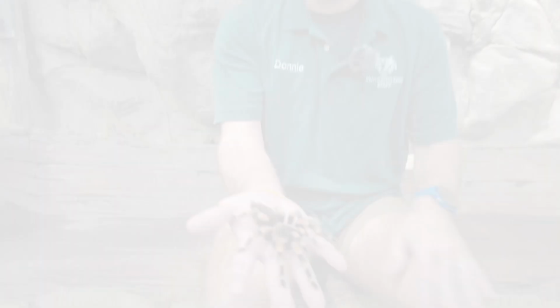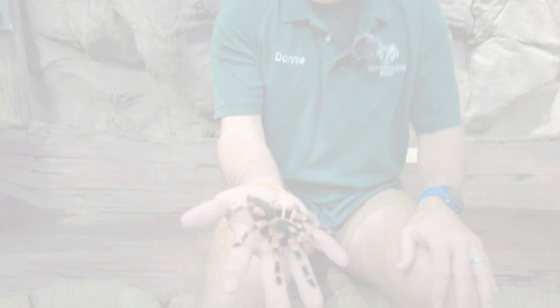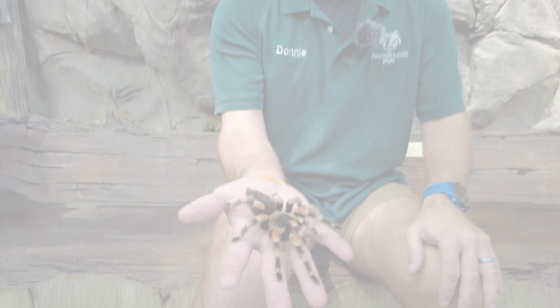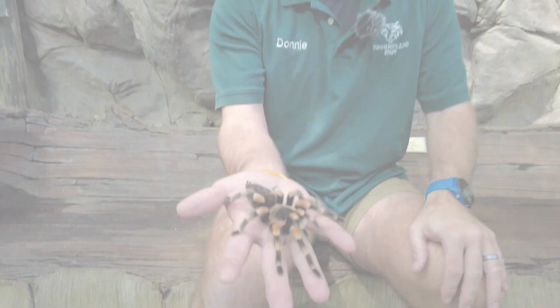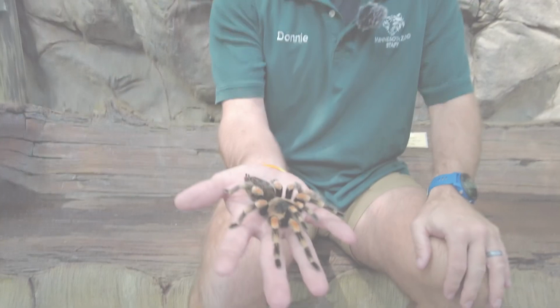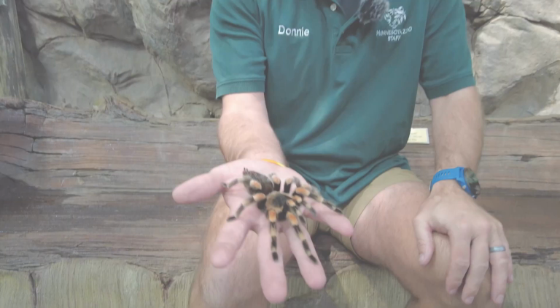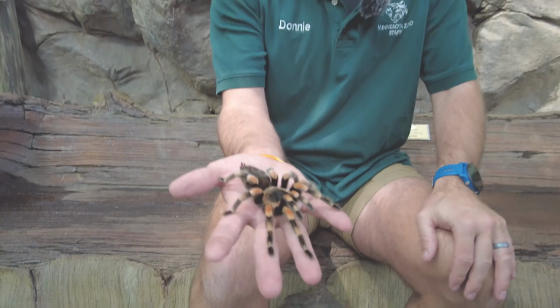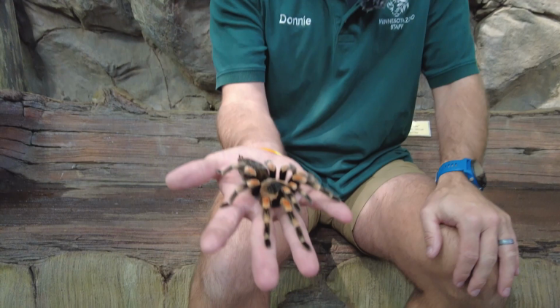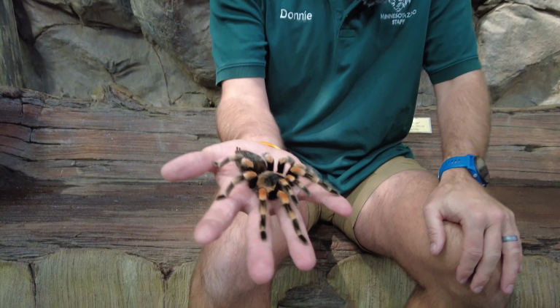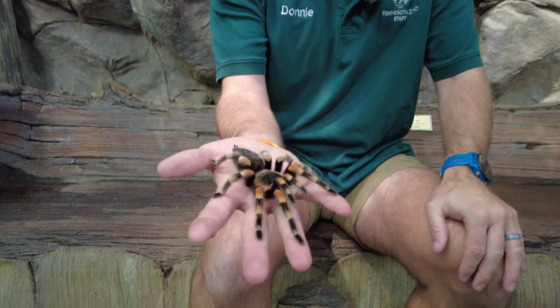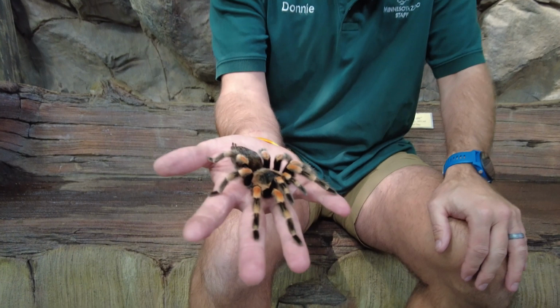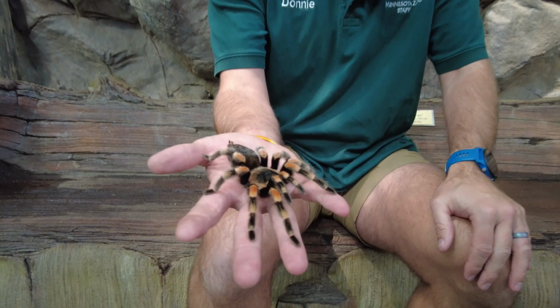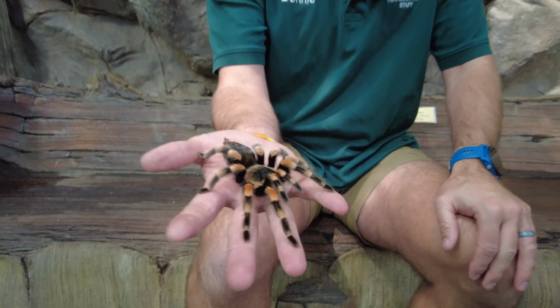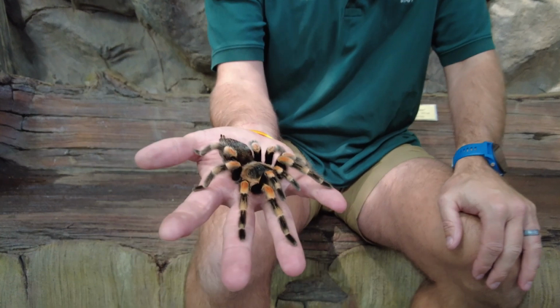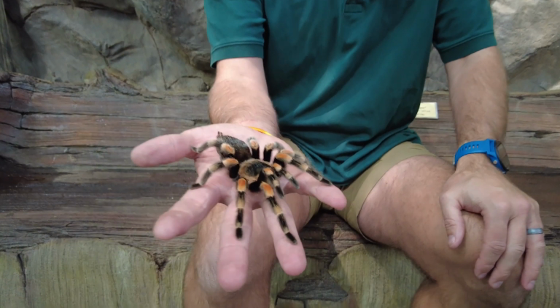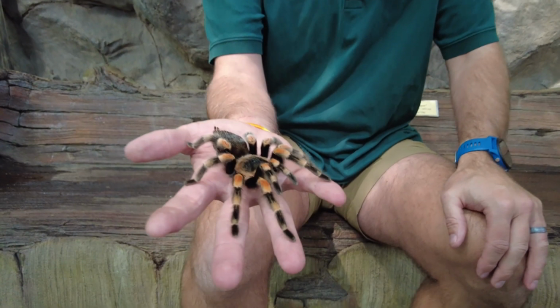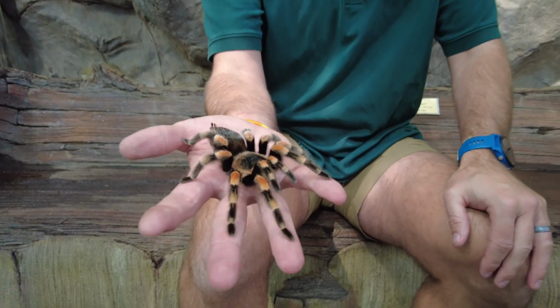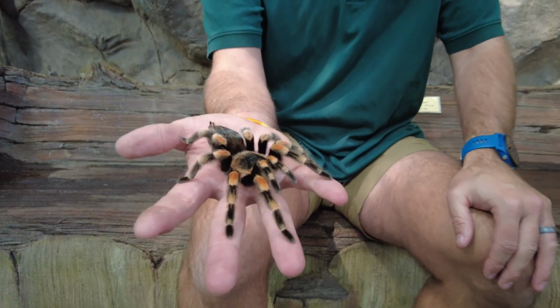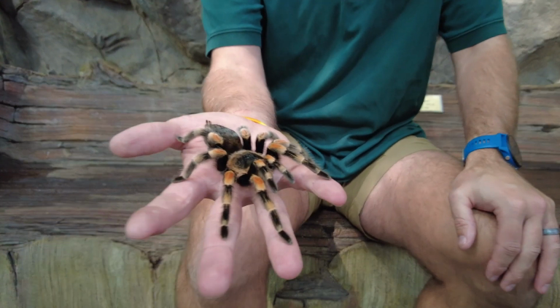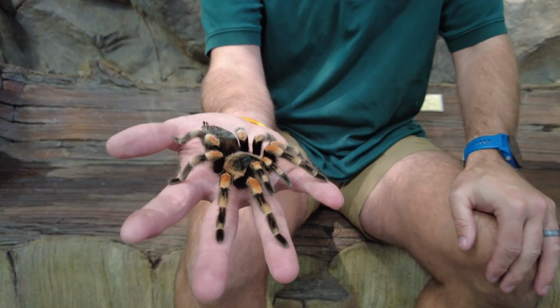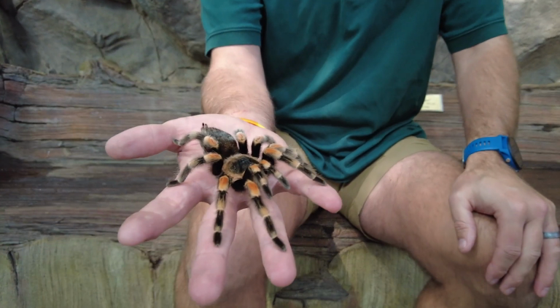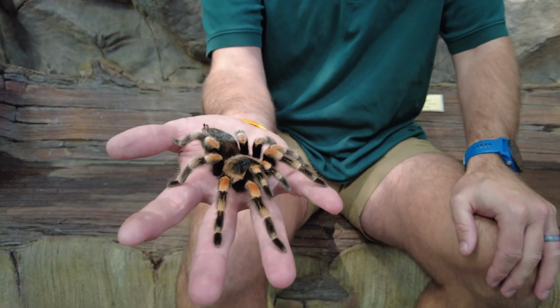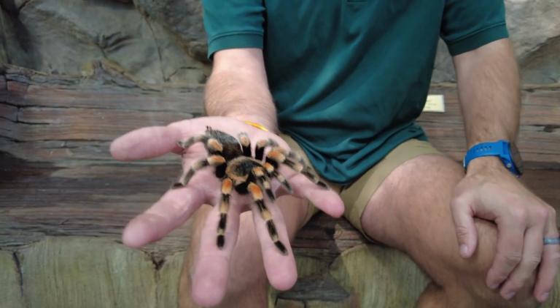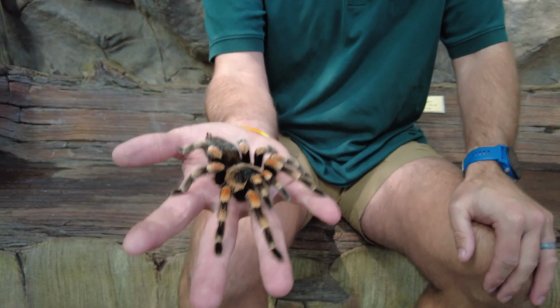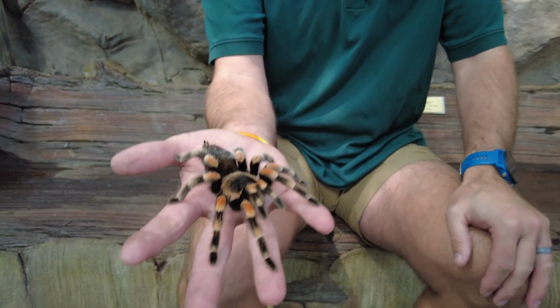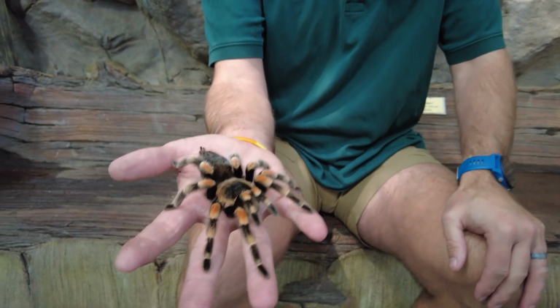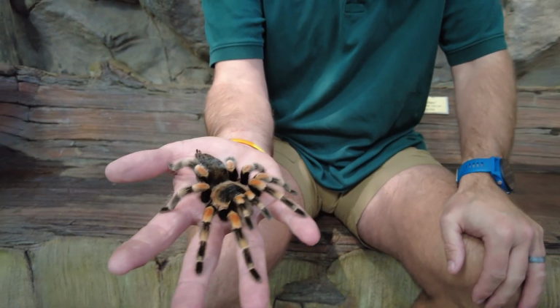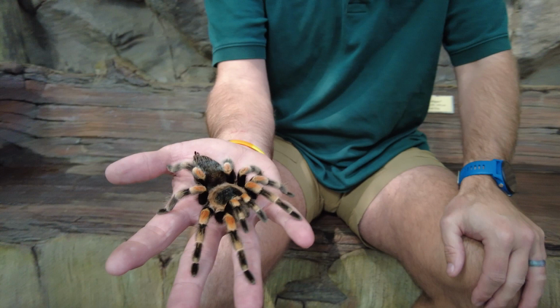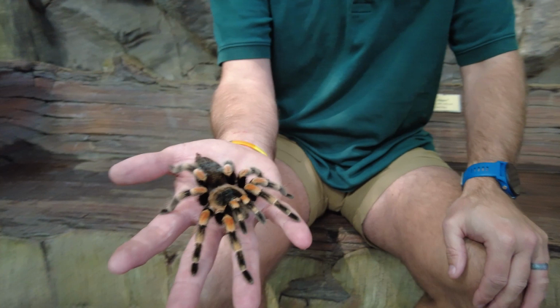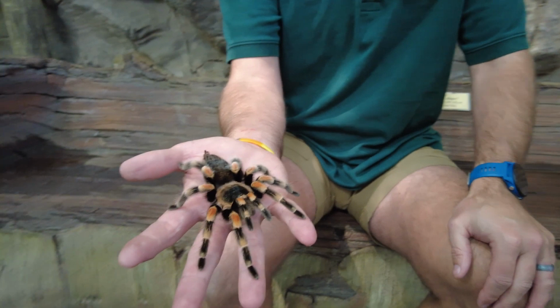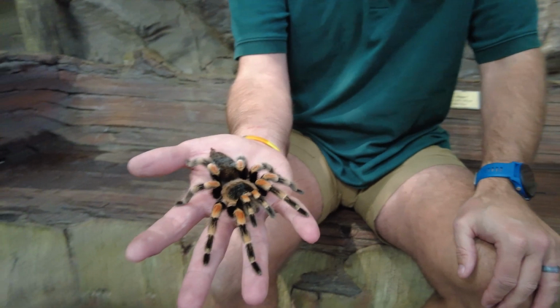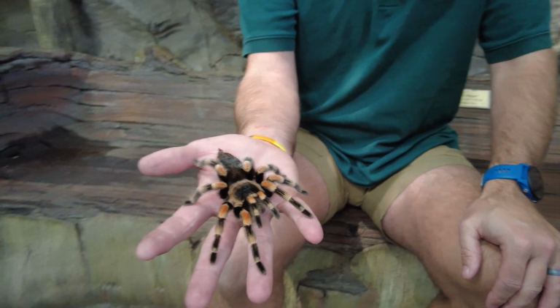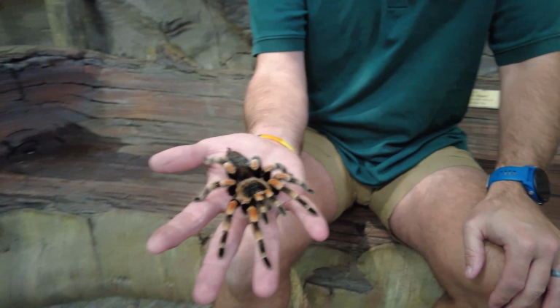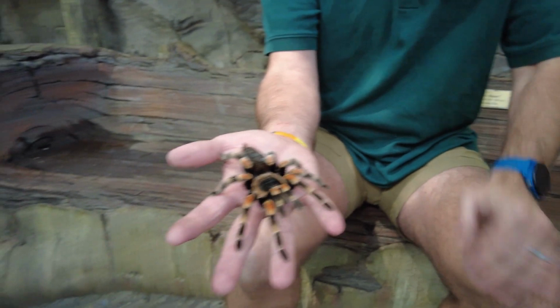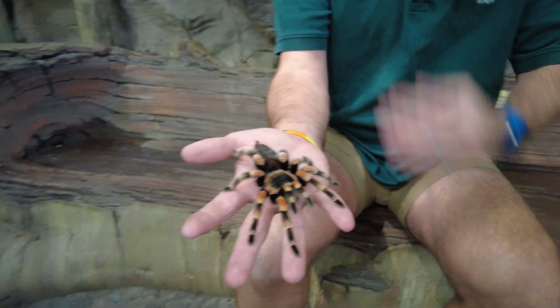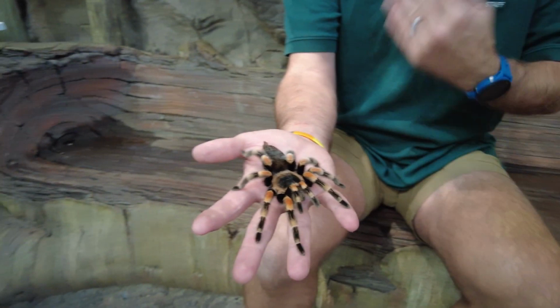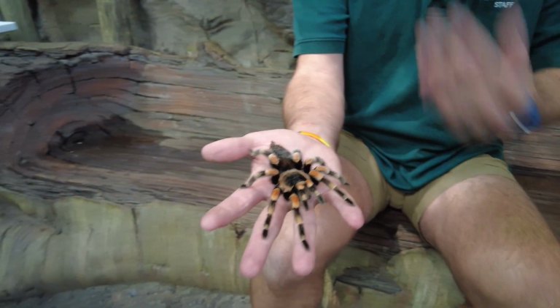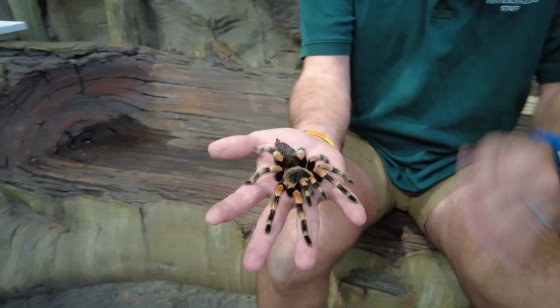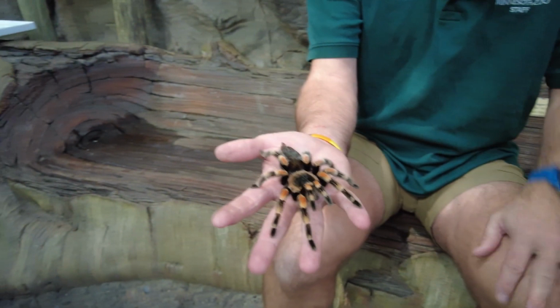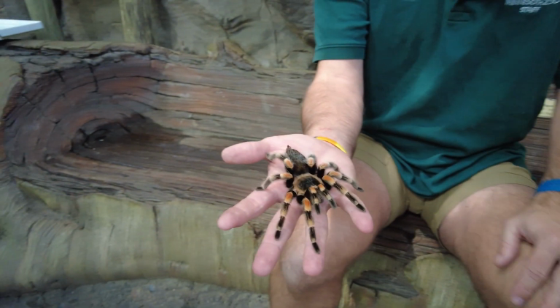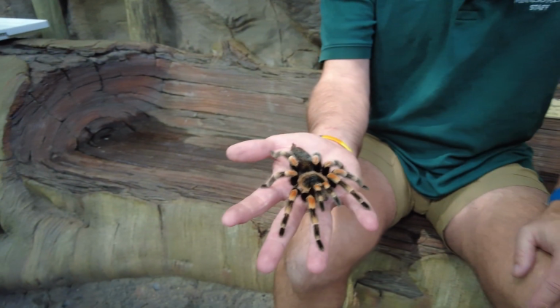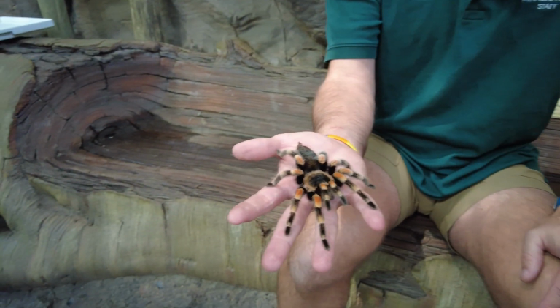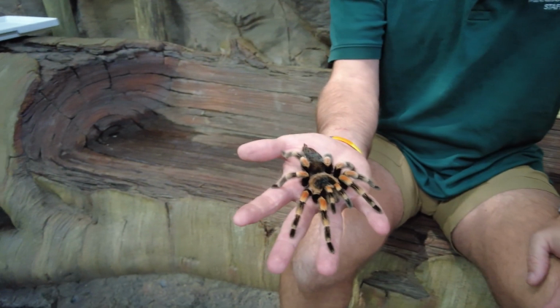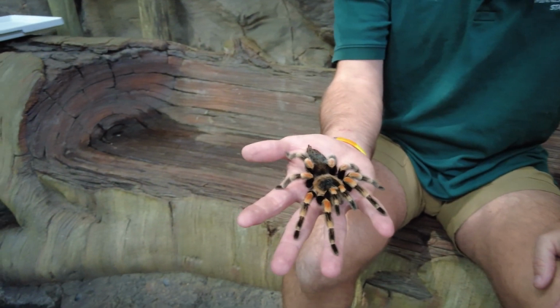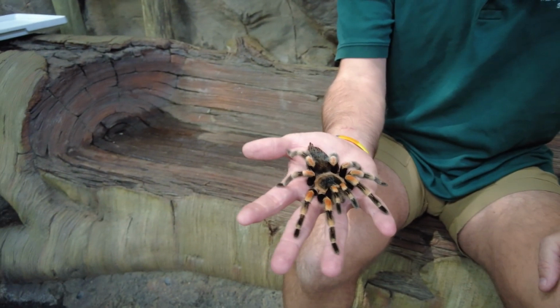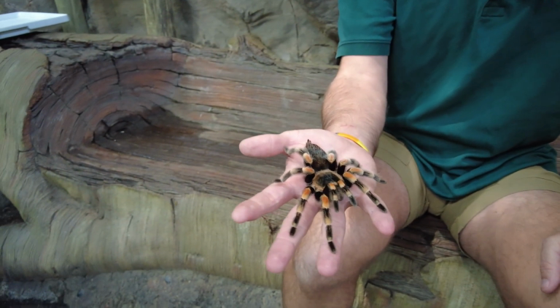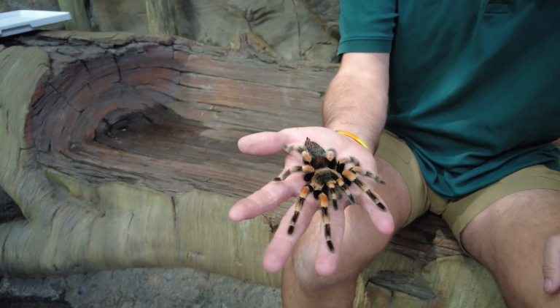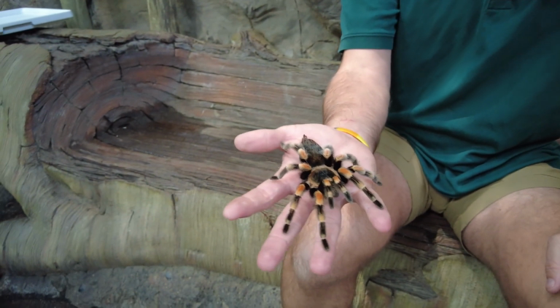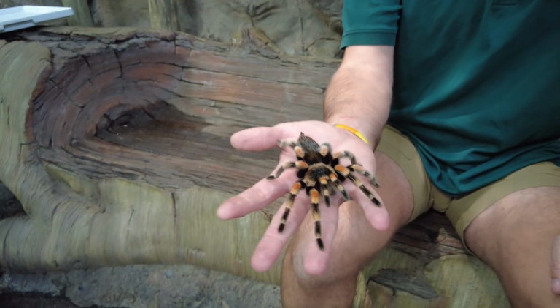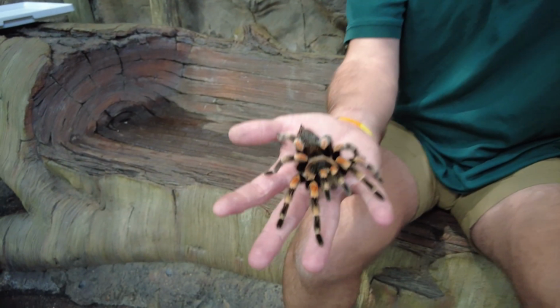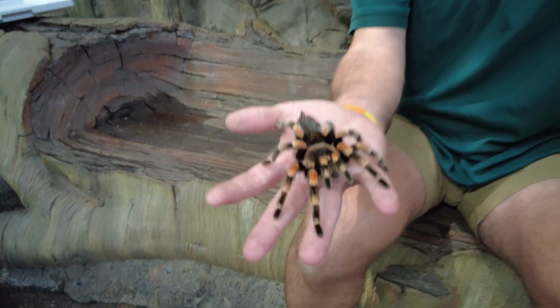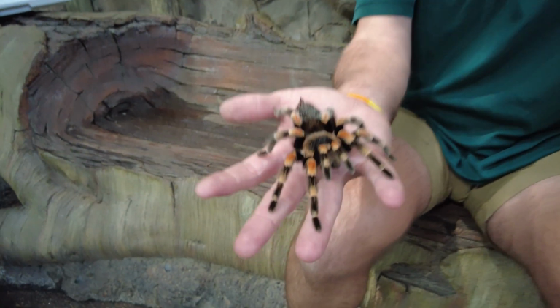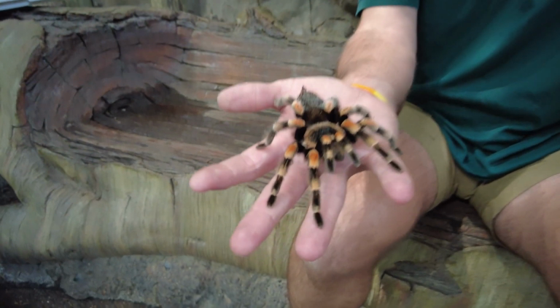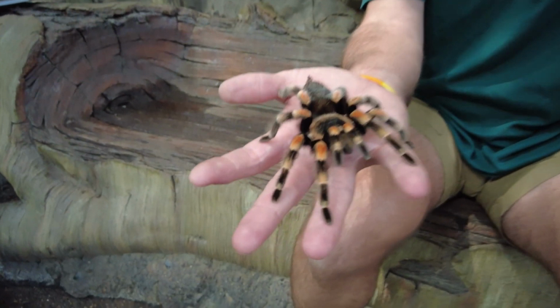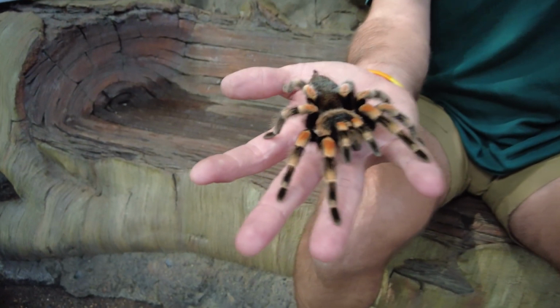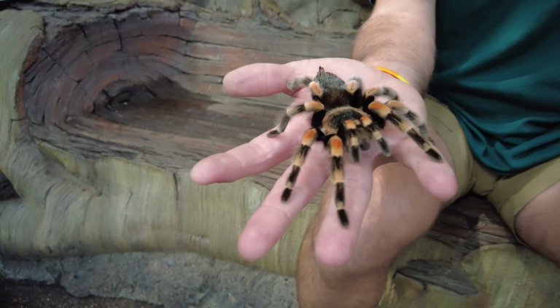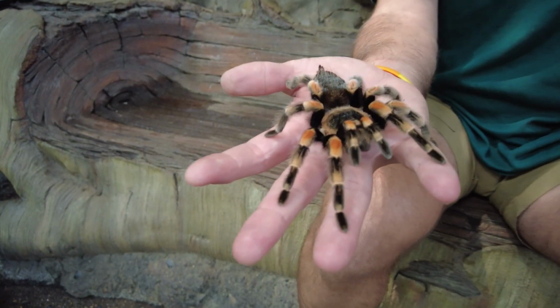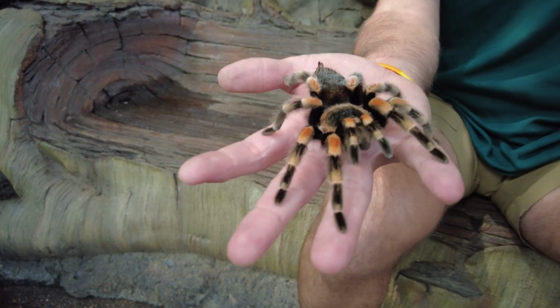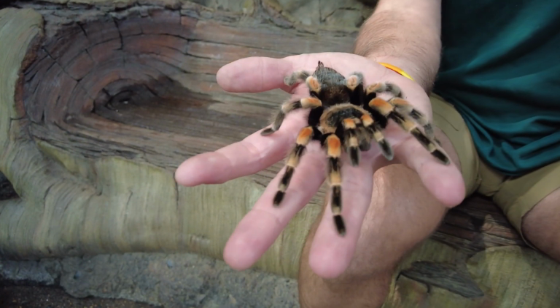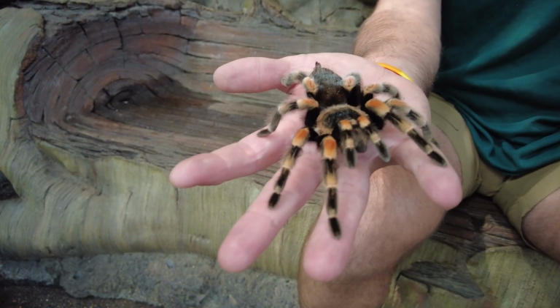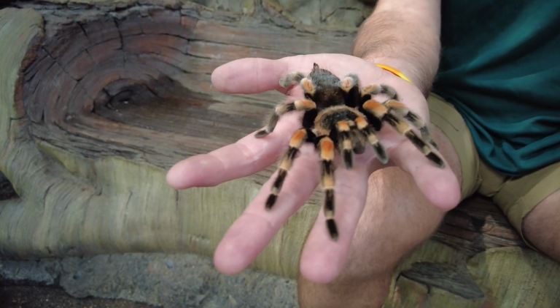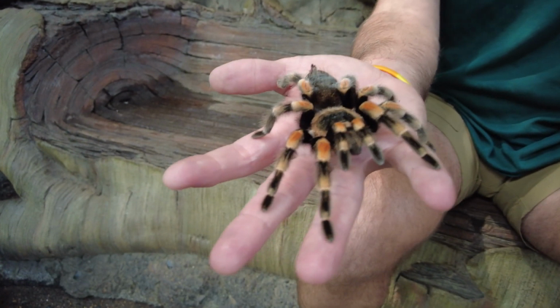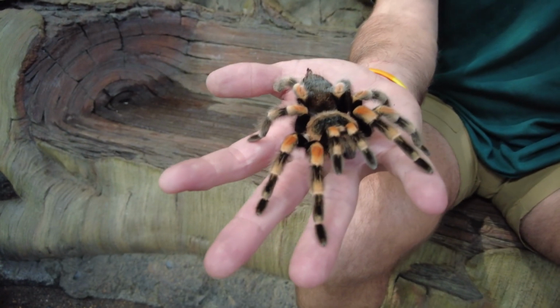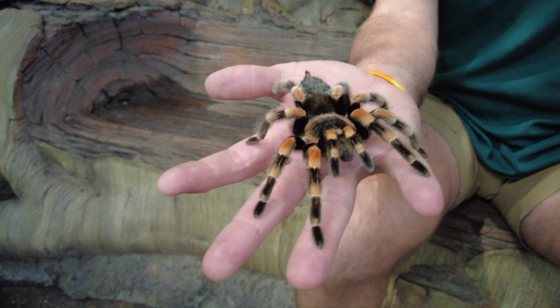Welcome! This guy is an orange-kneed tarantula. They come from nice and warm spots around North and Central America.